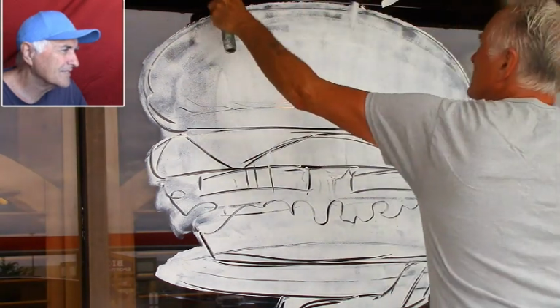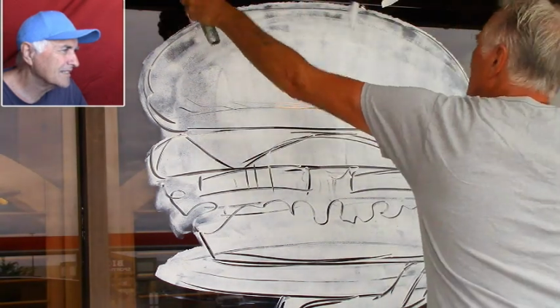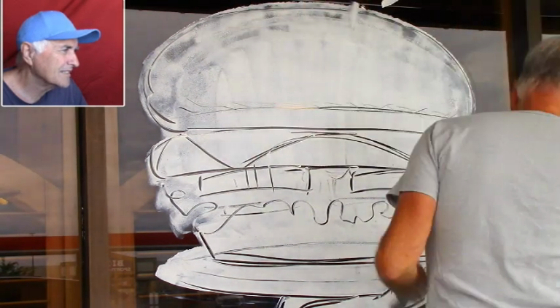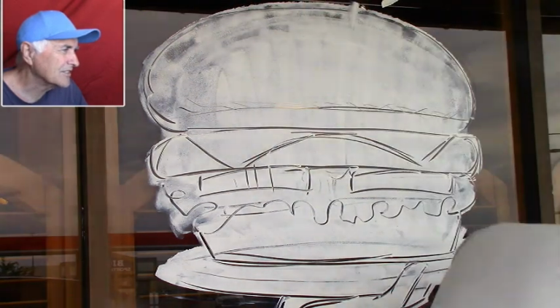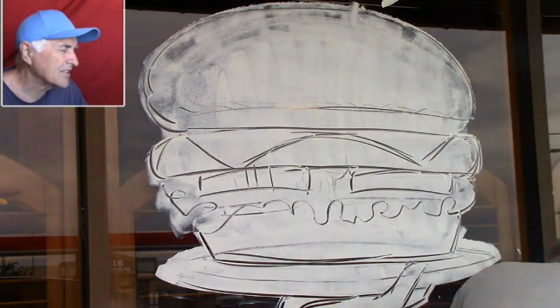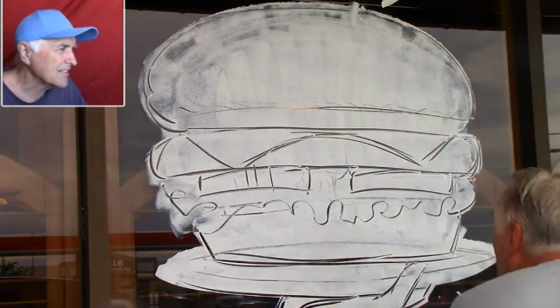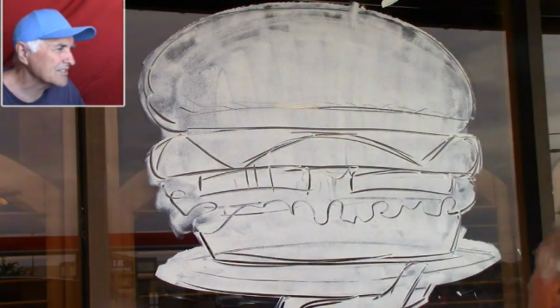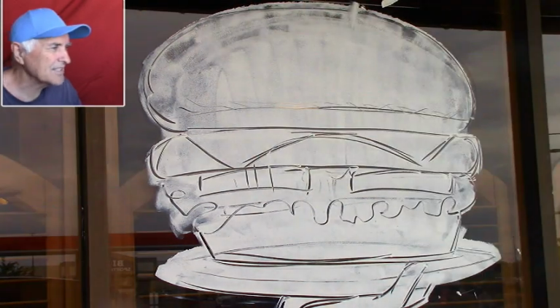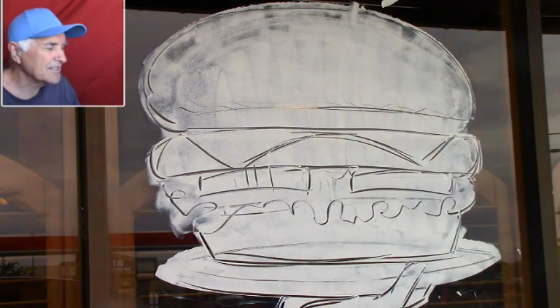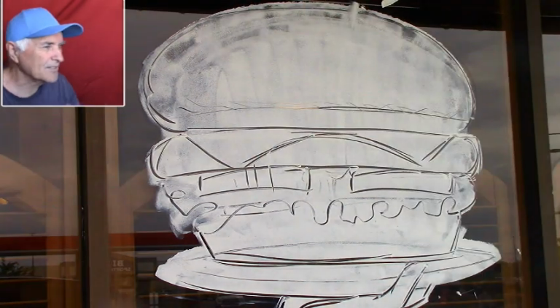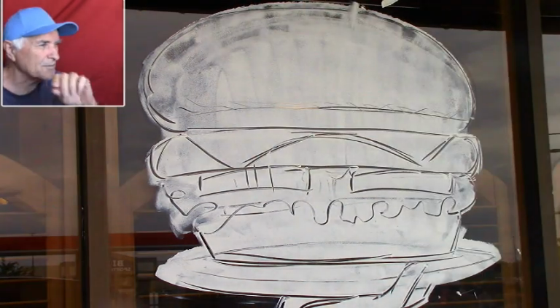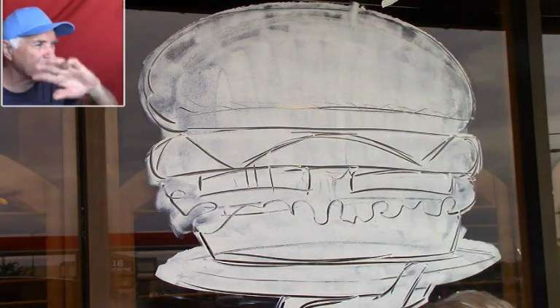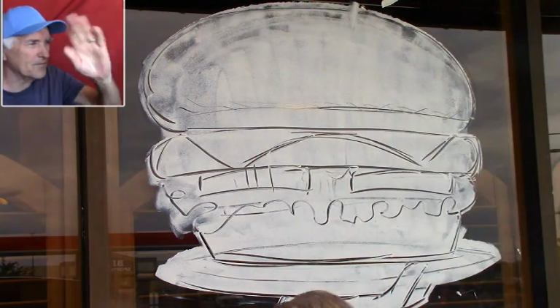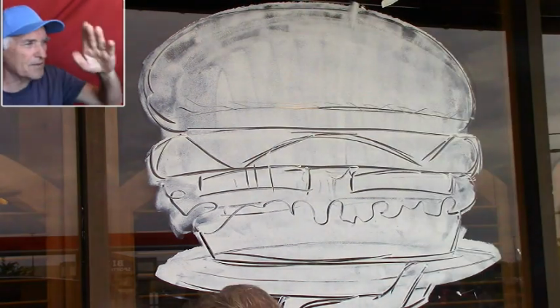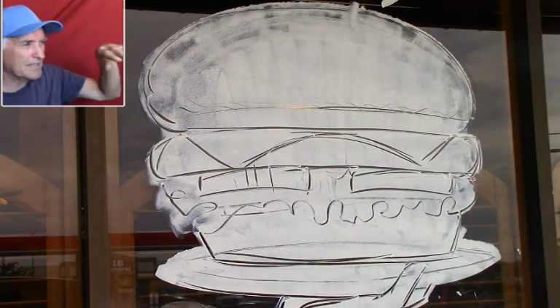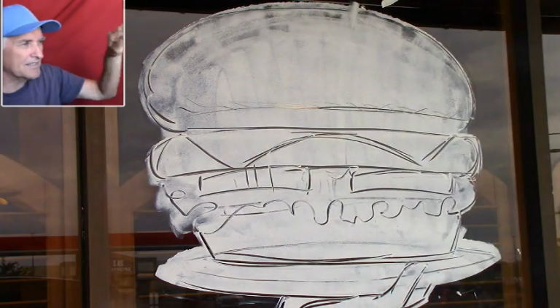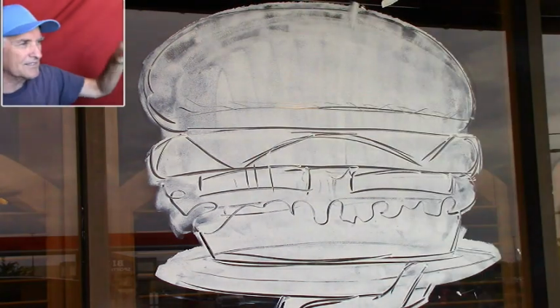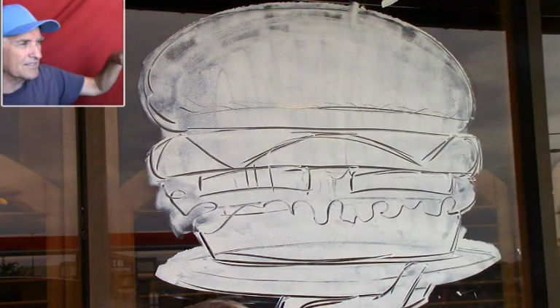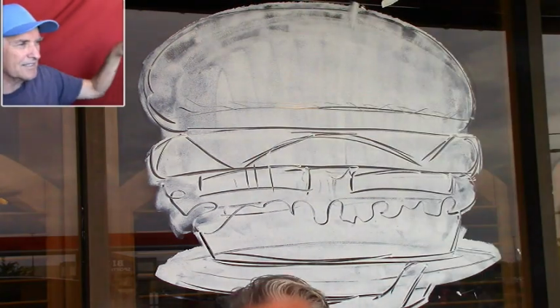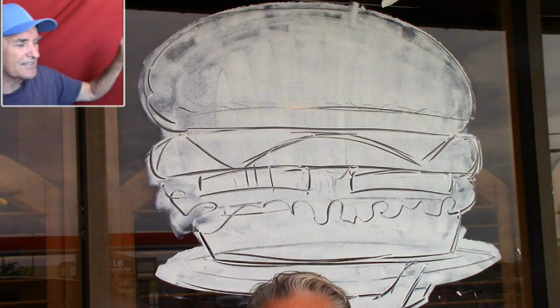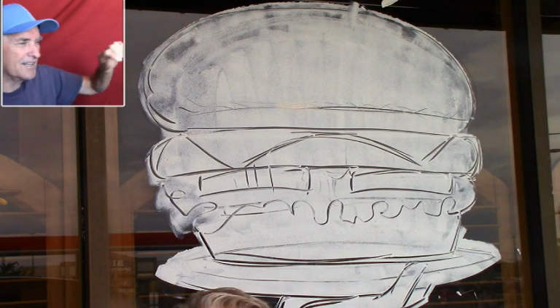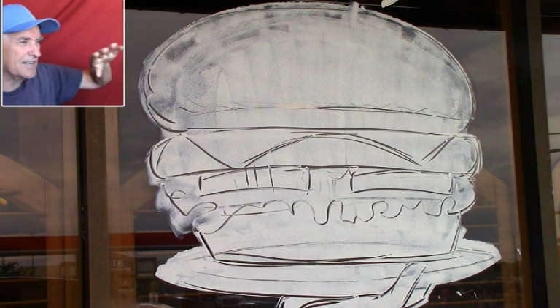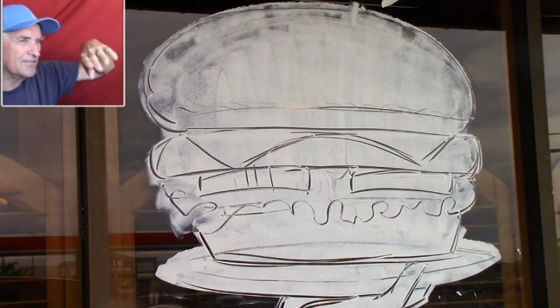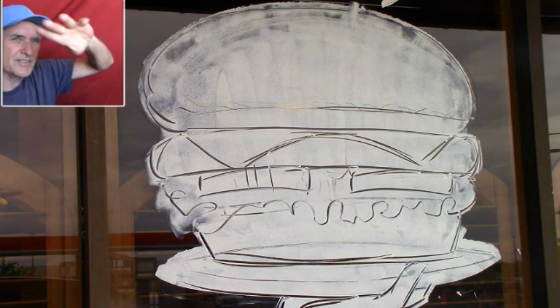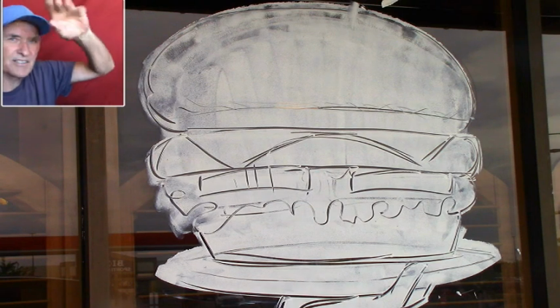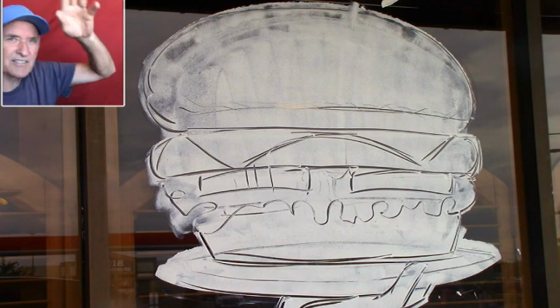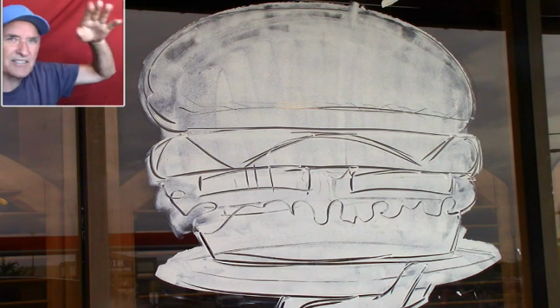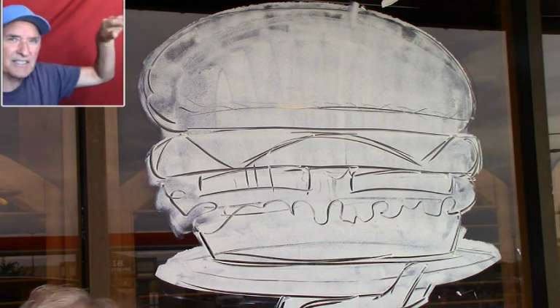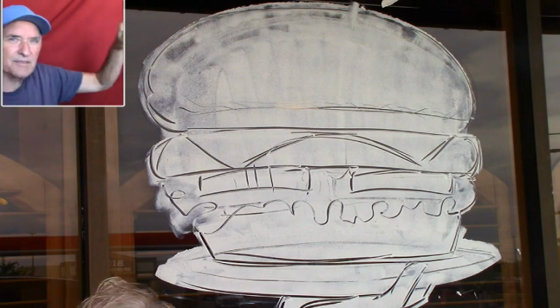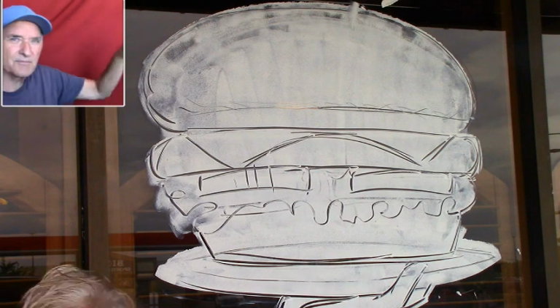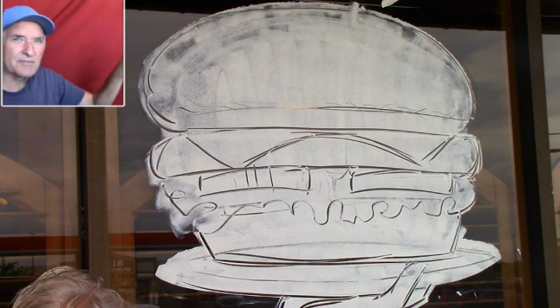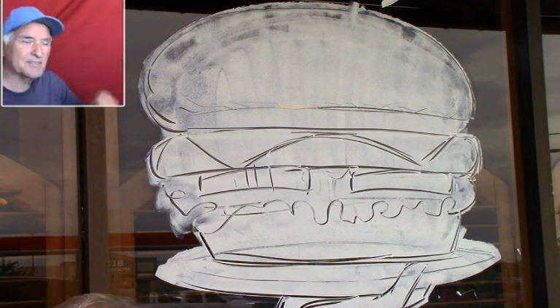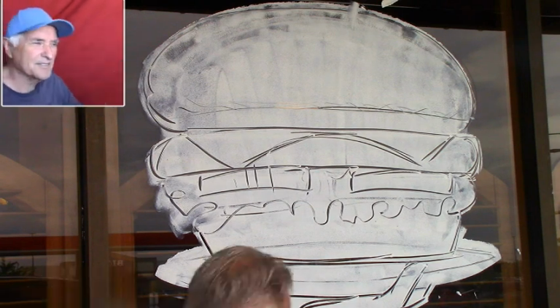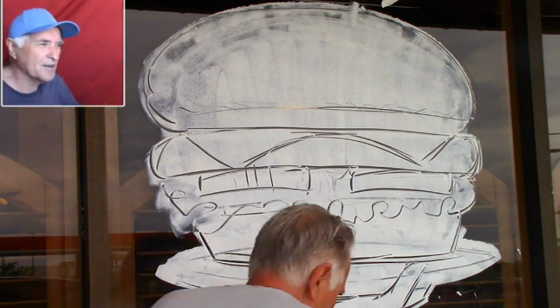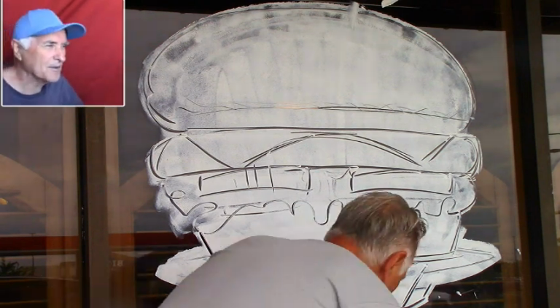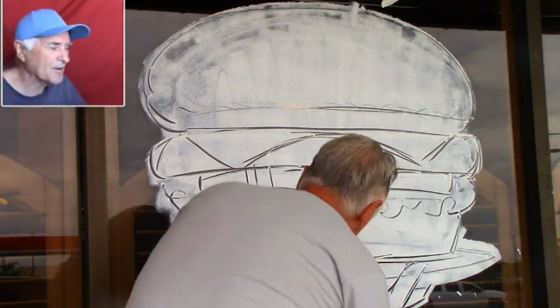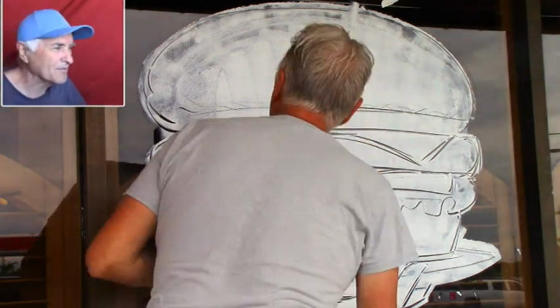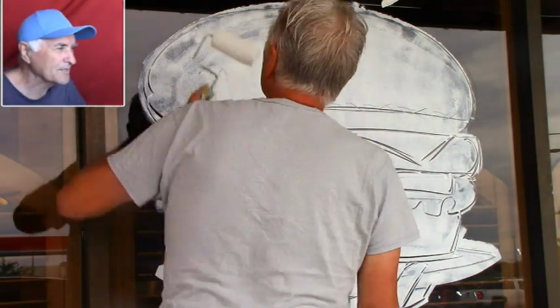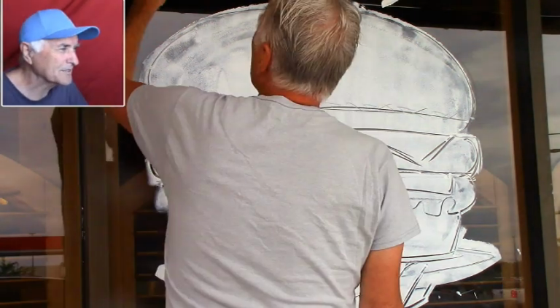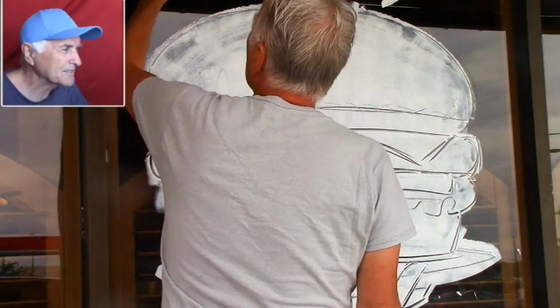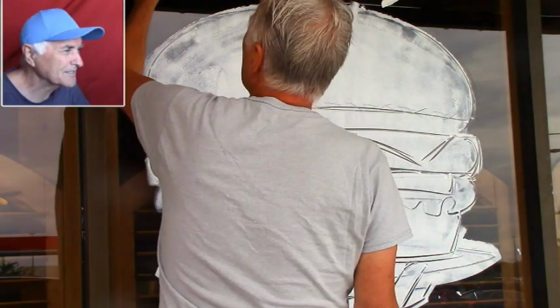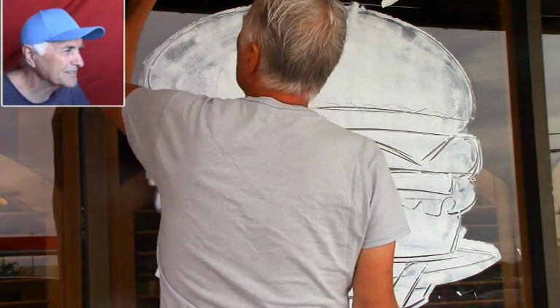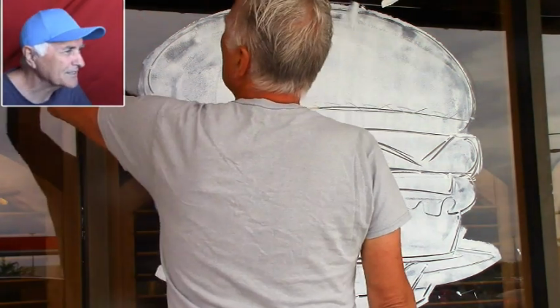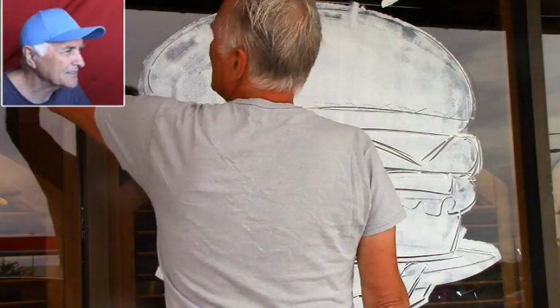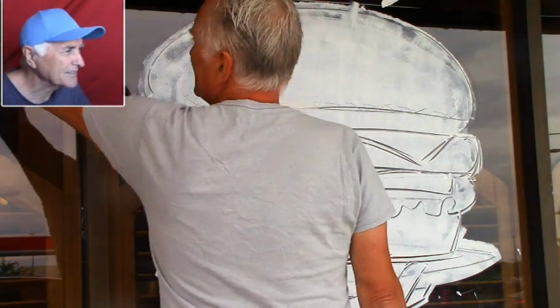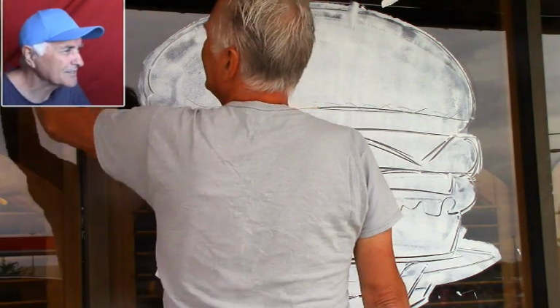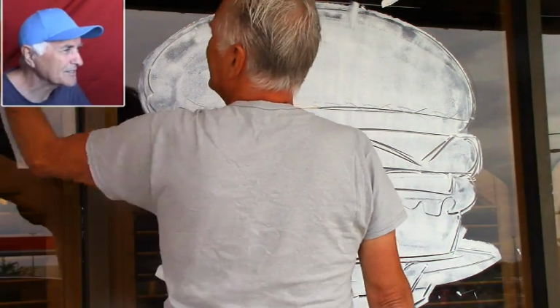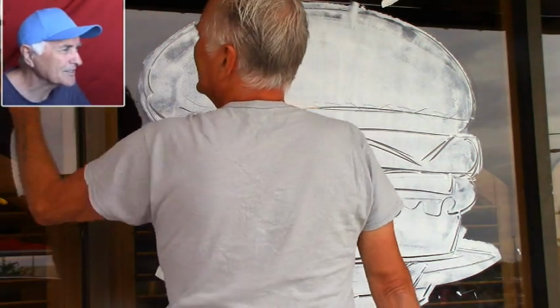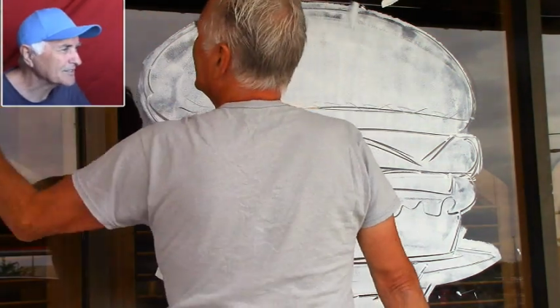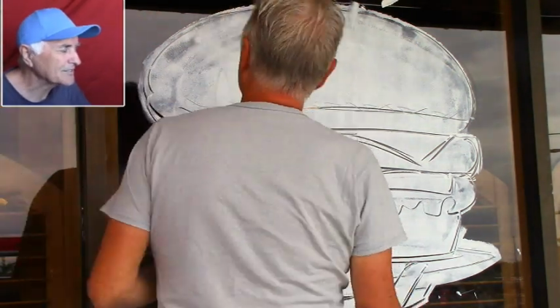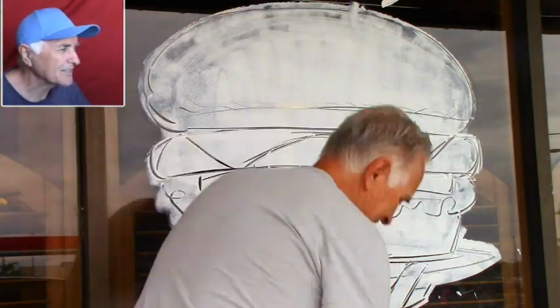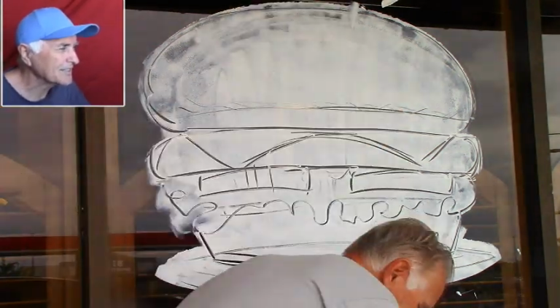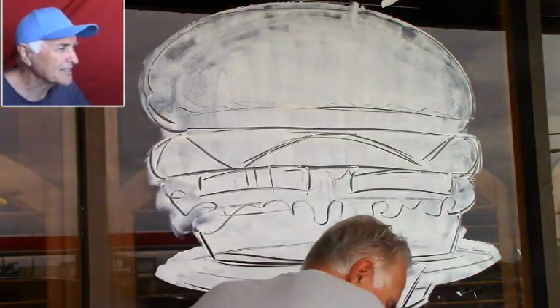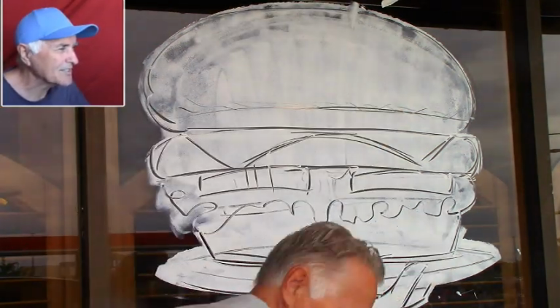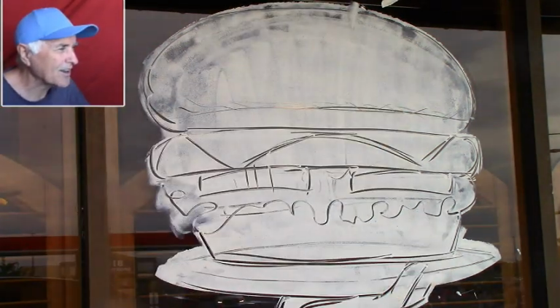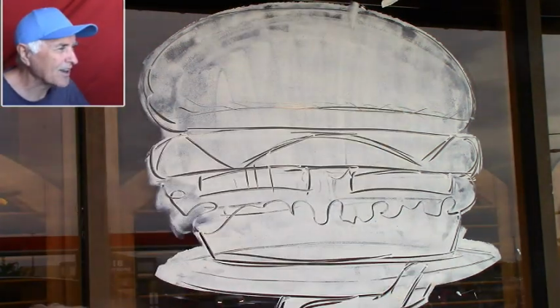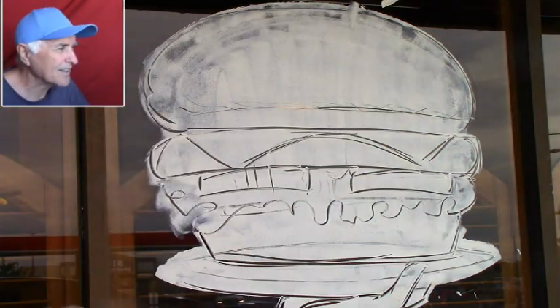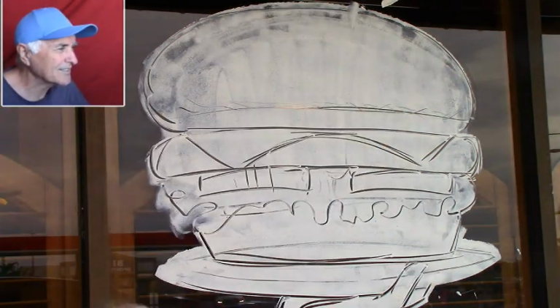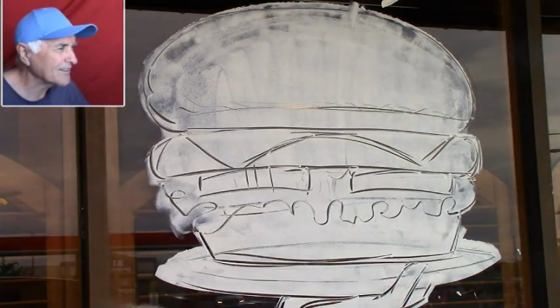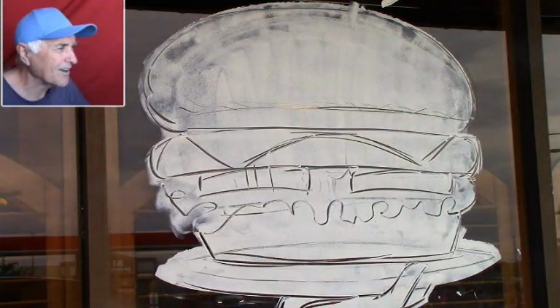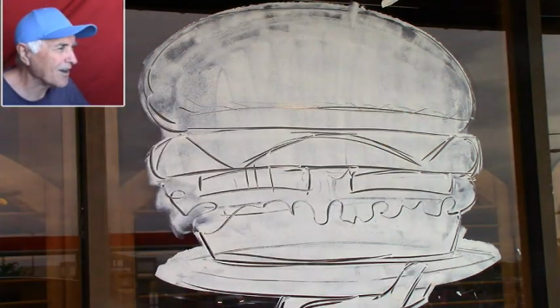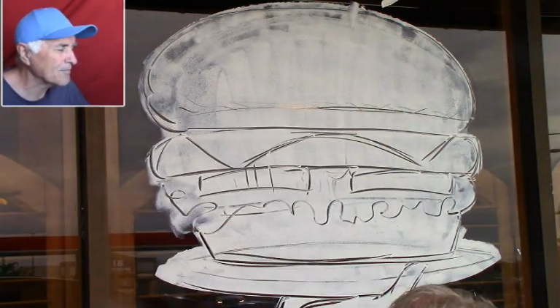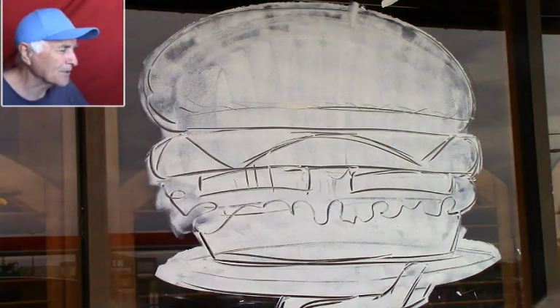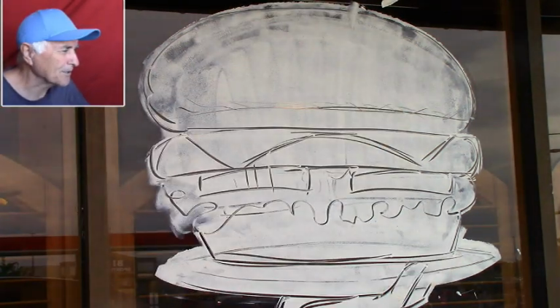You can't see it here but I'm making kind of like steam coming off of it, so like it's hot — a hot burger.